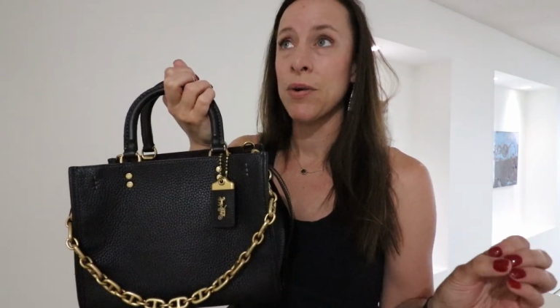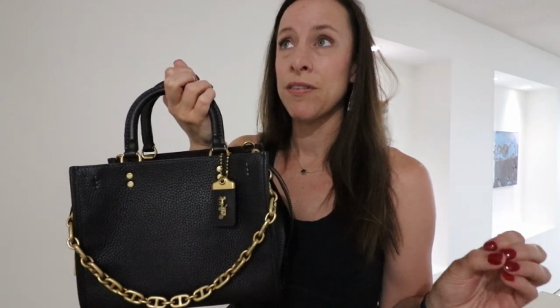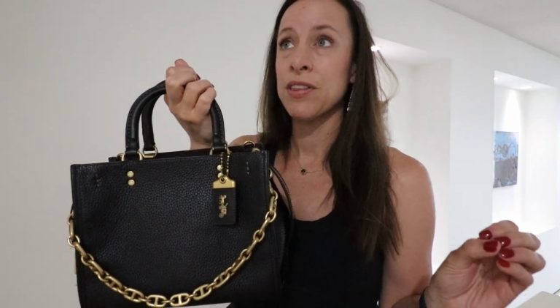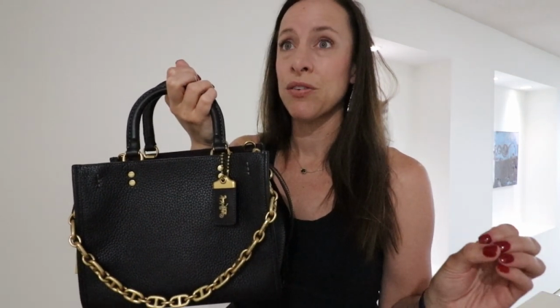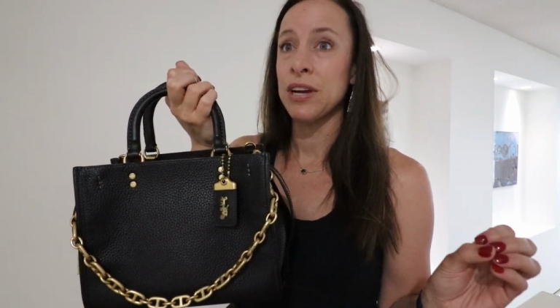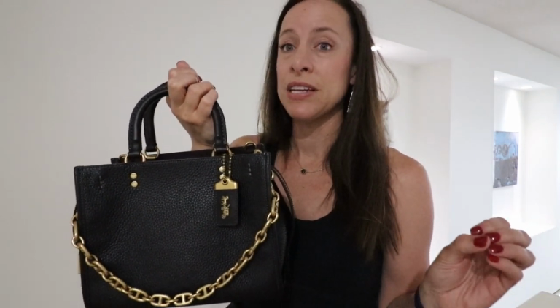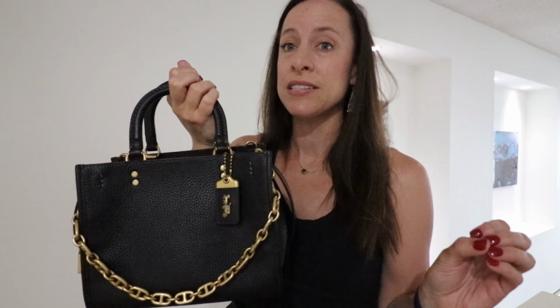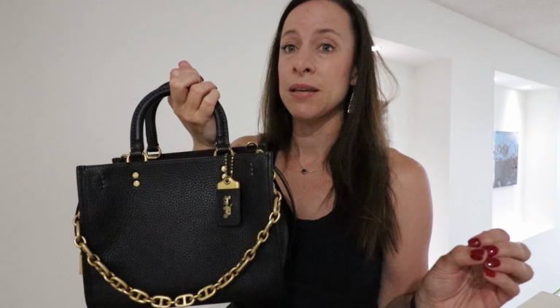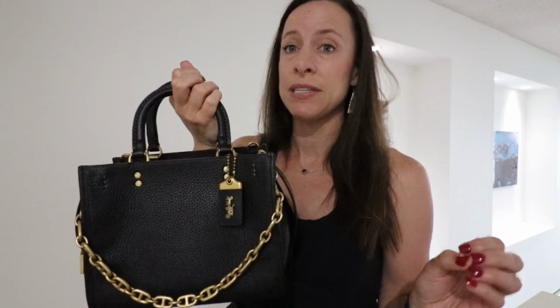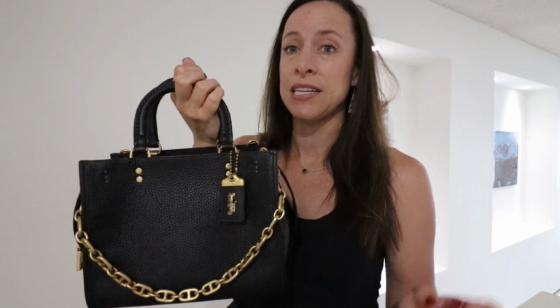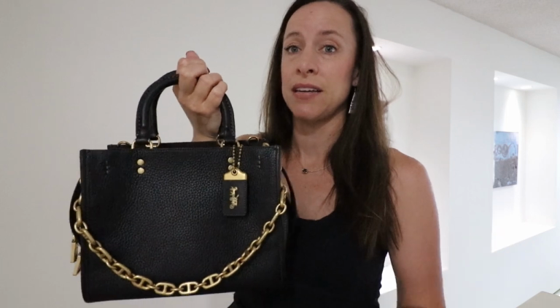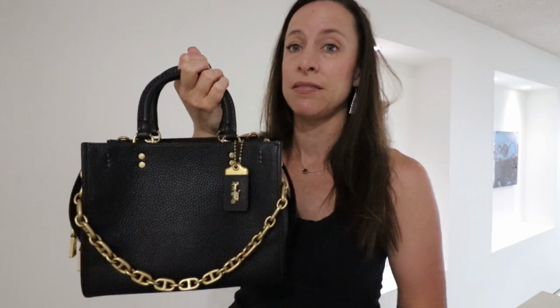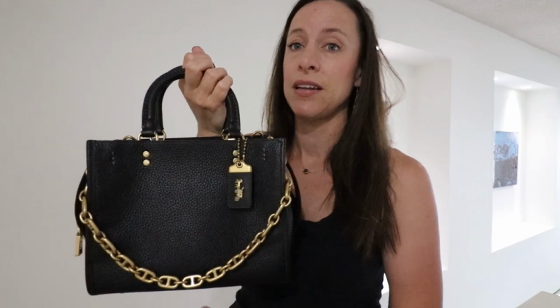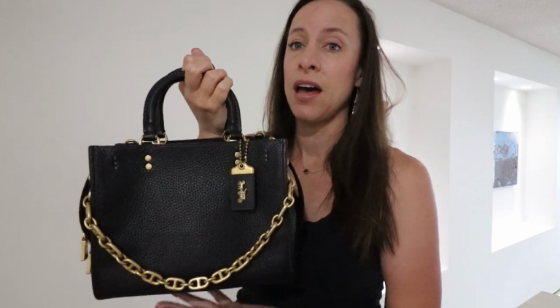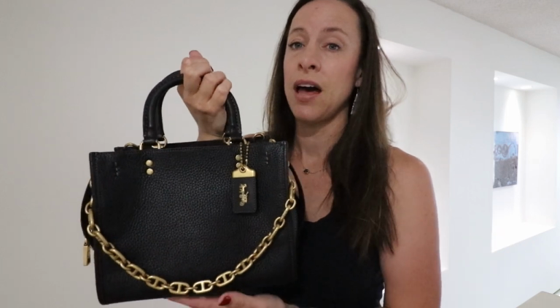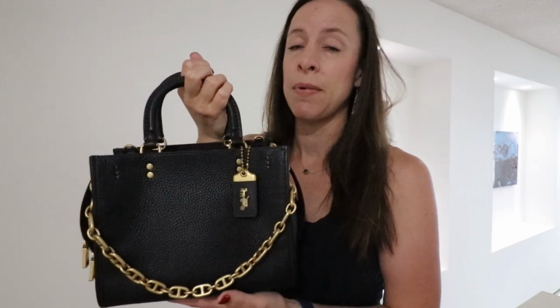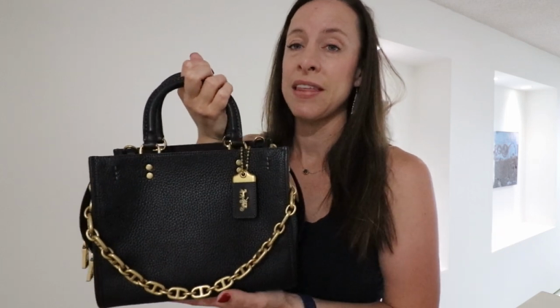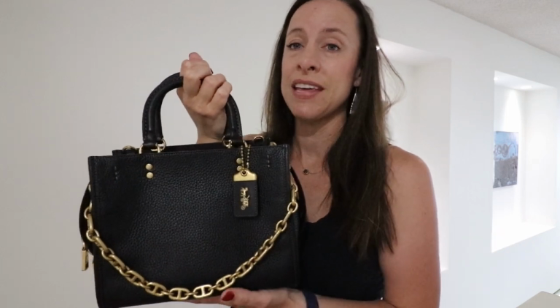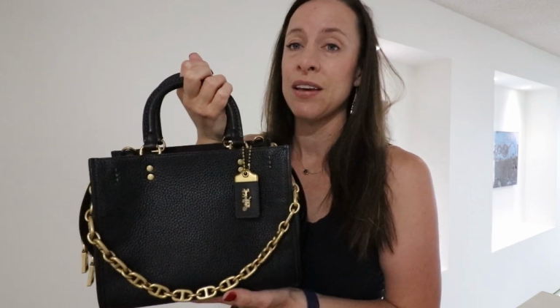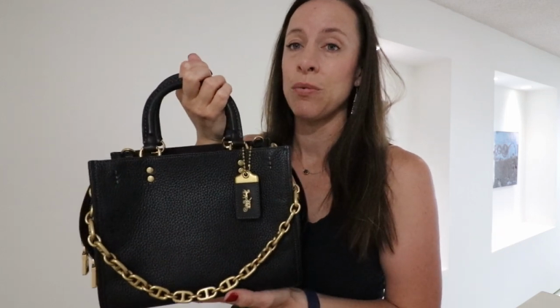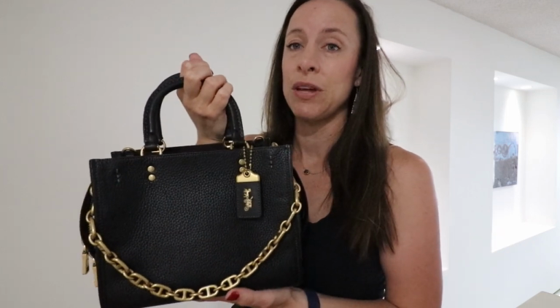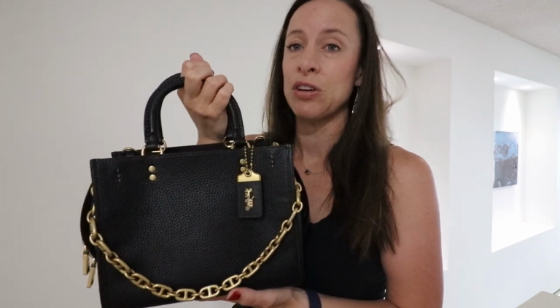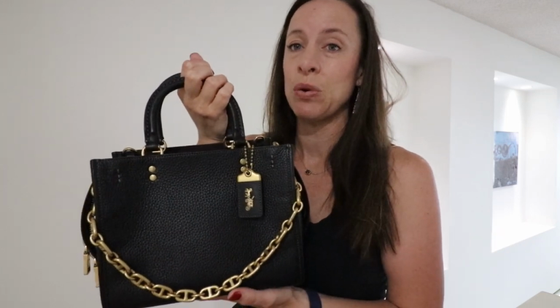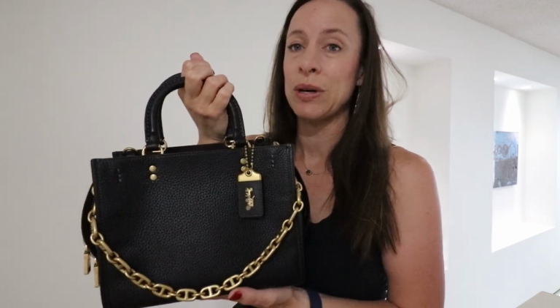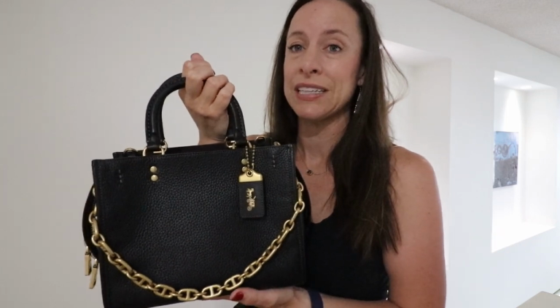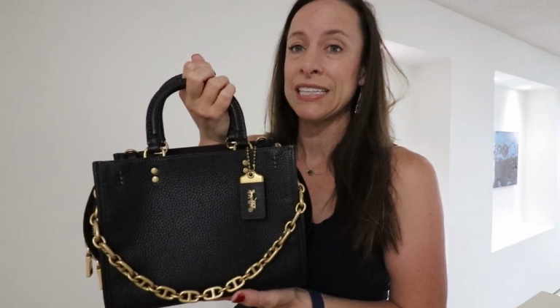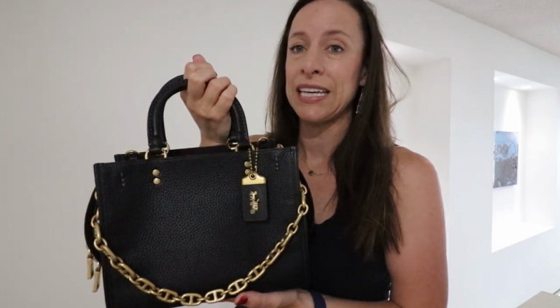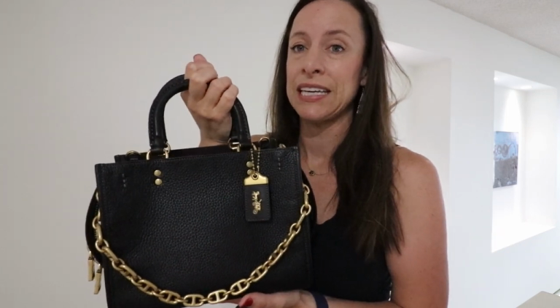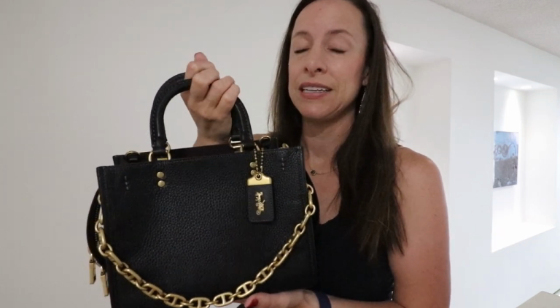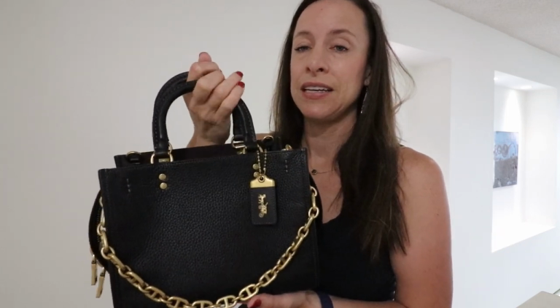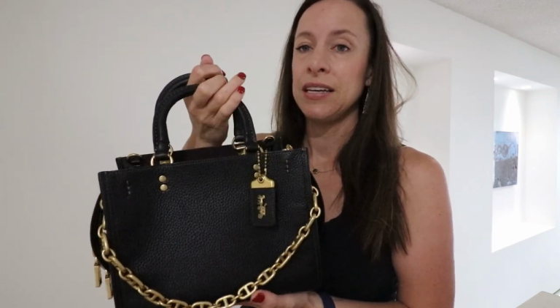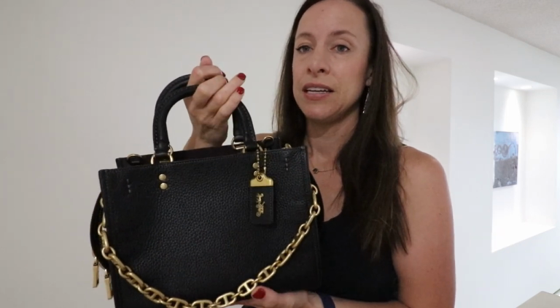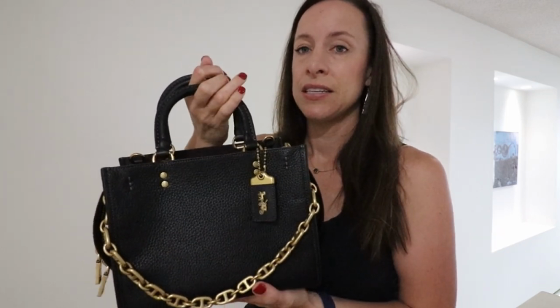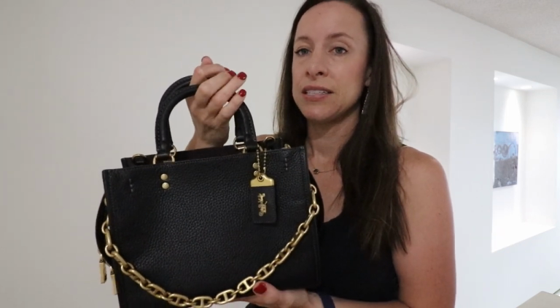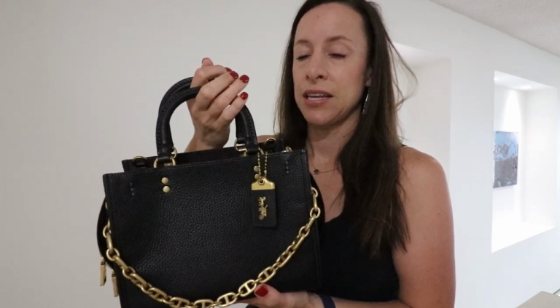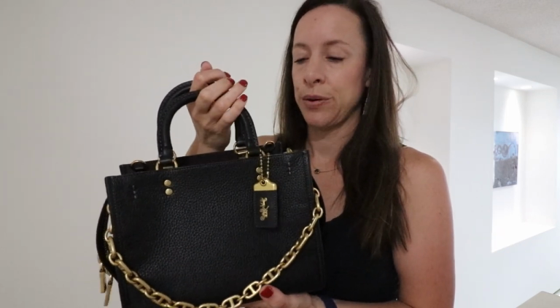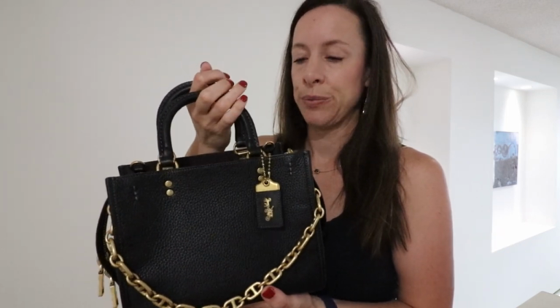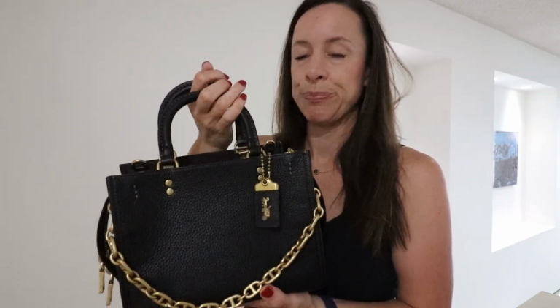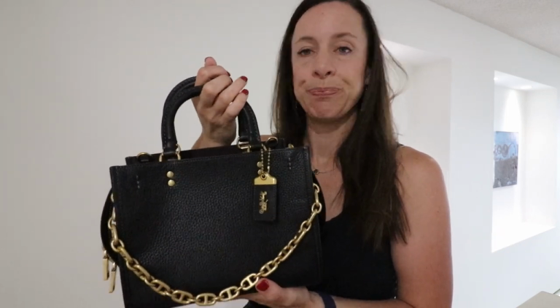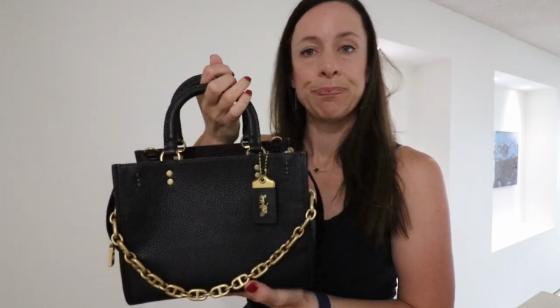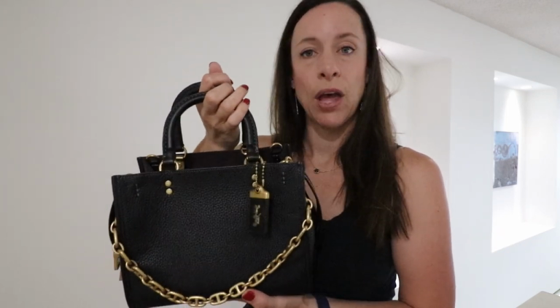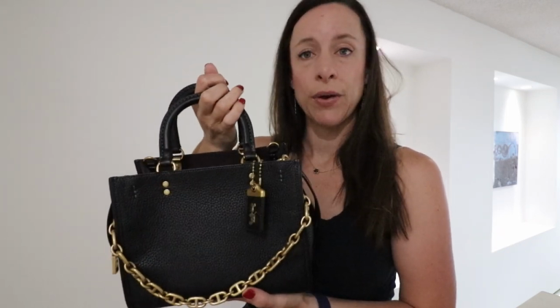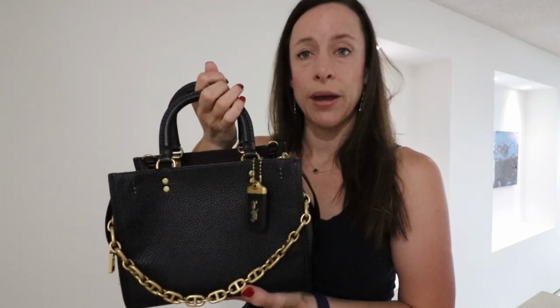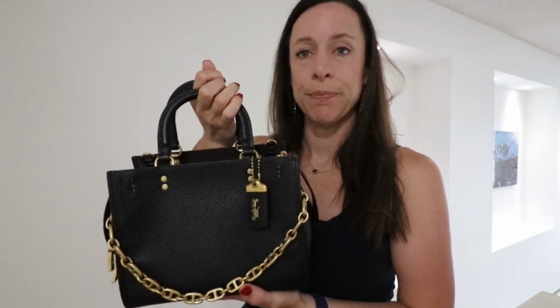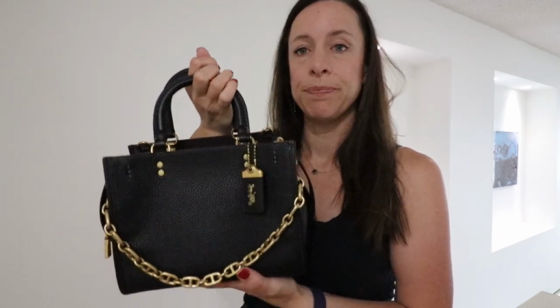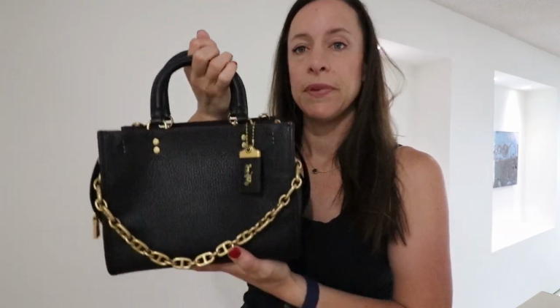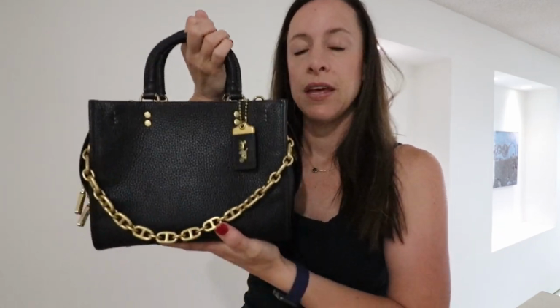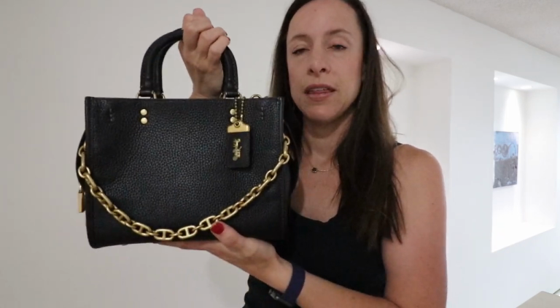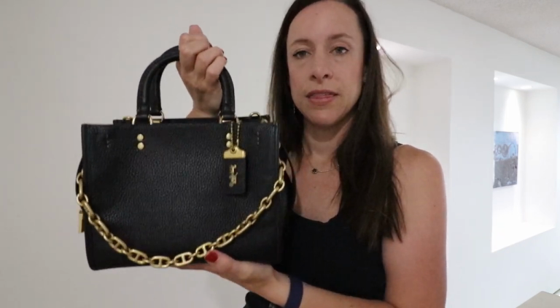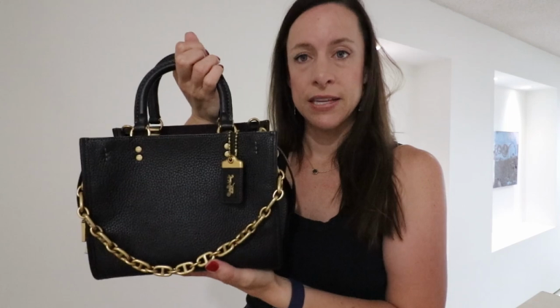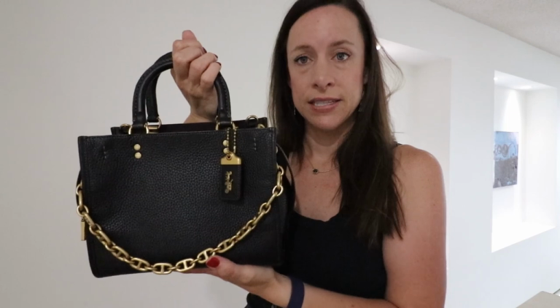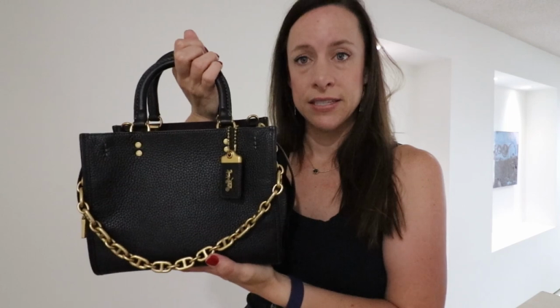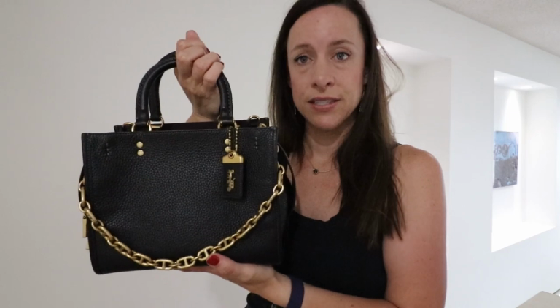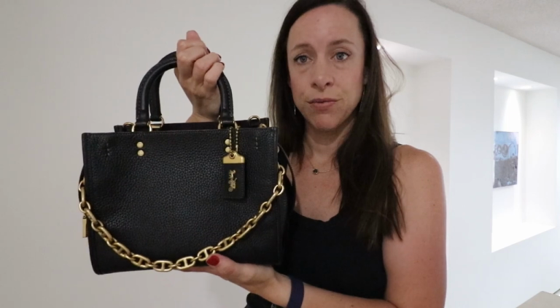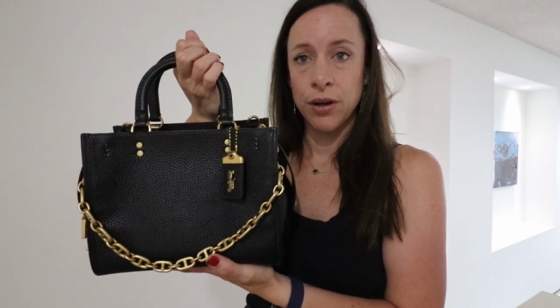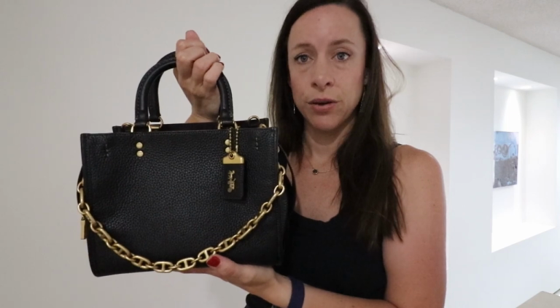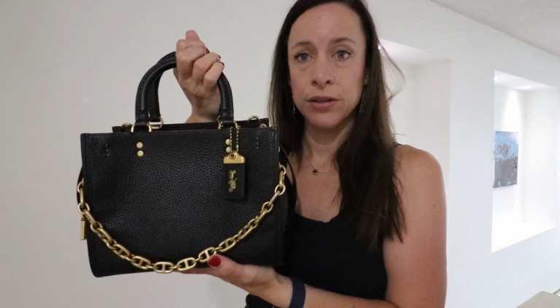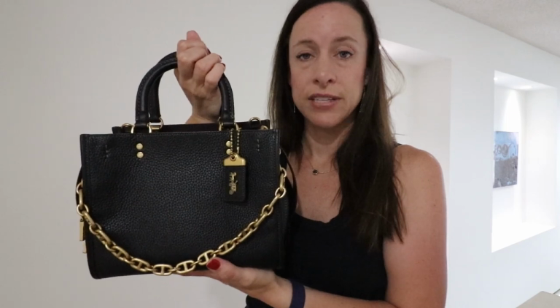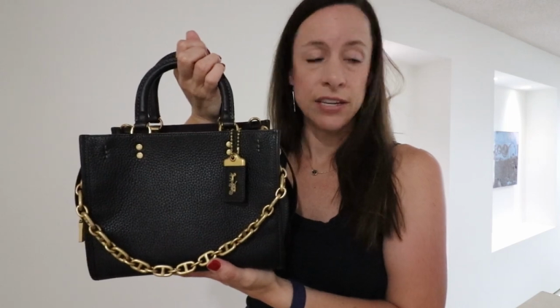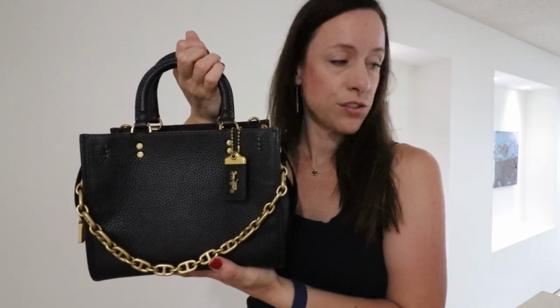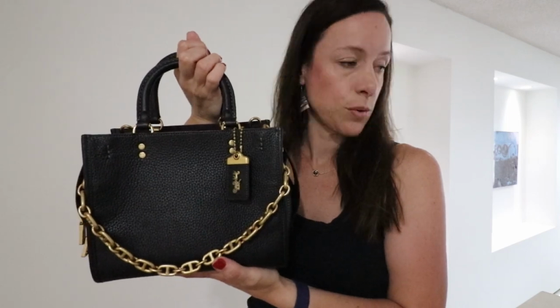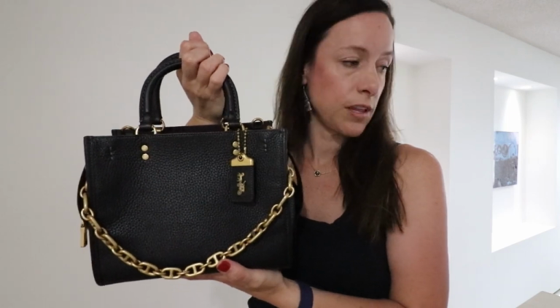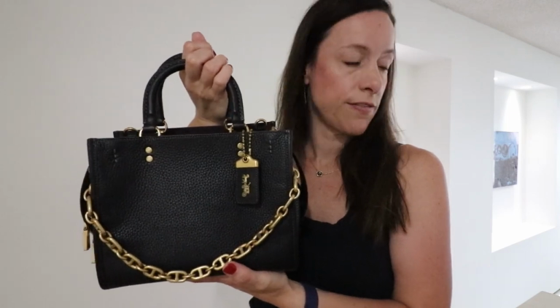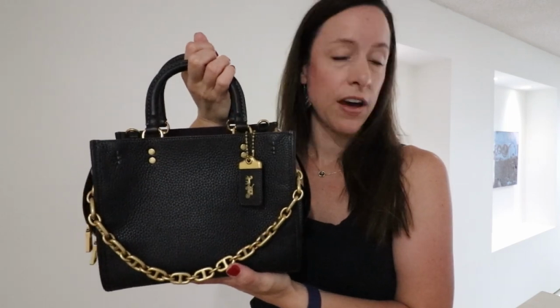The black one is not on sale, but the green one is — however the green is limited, I think it went quickly. This is the Rogue size 25.